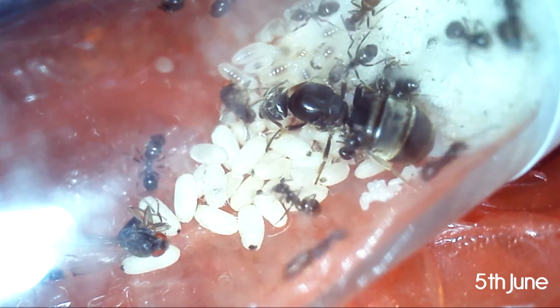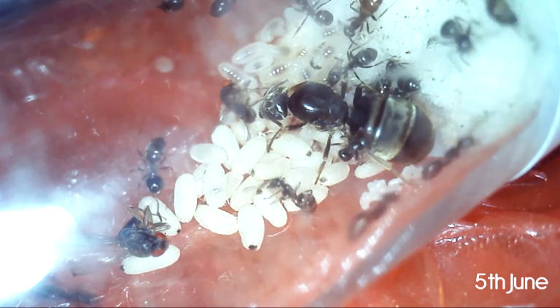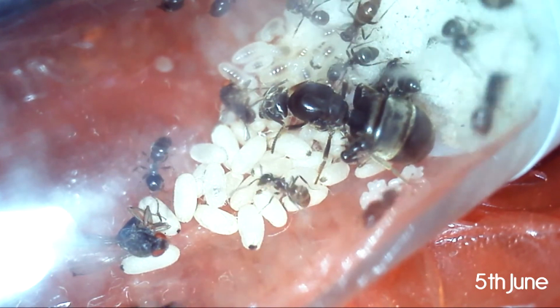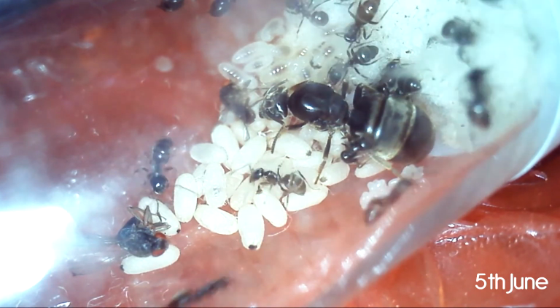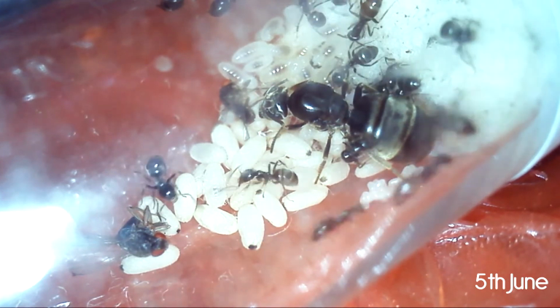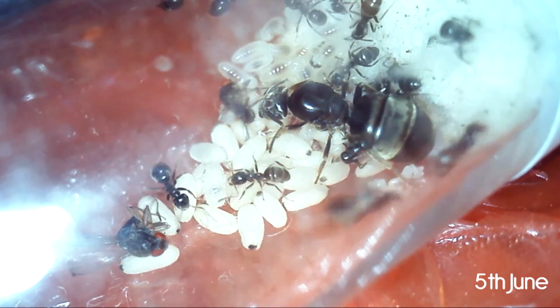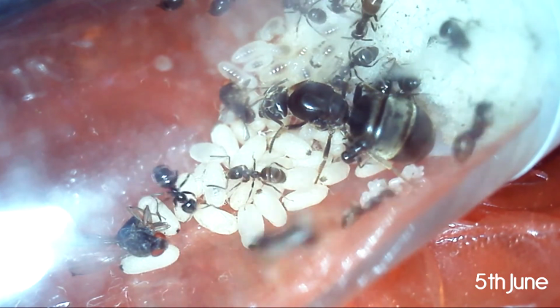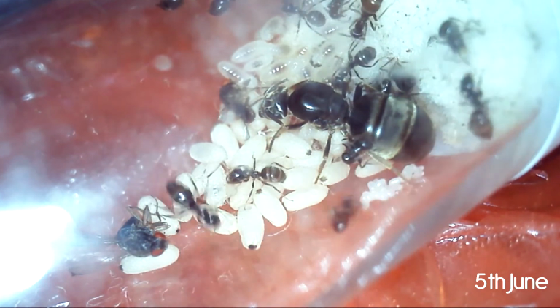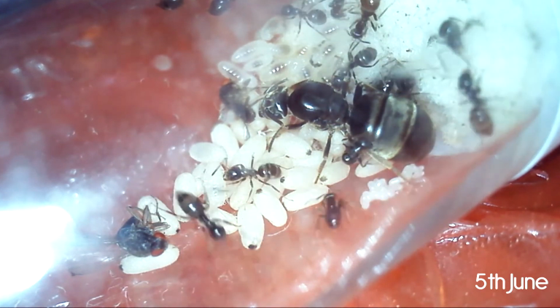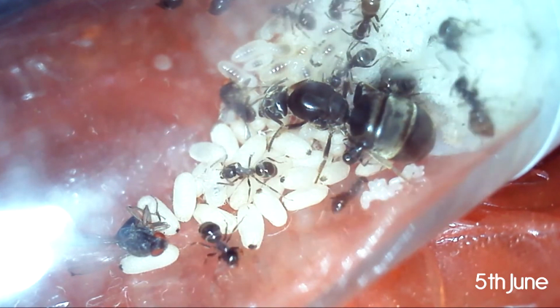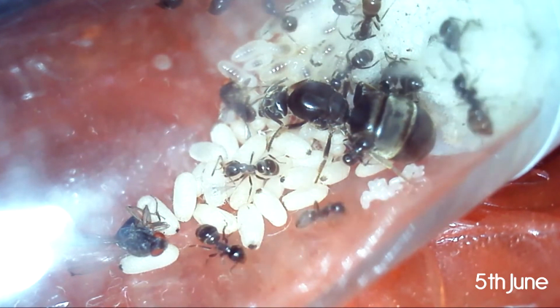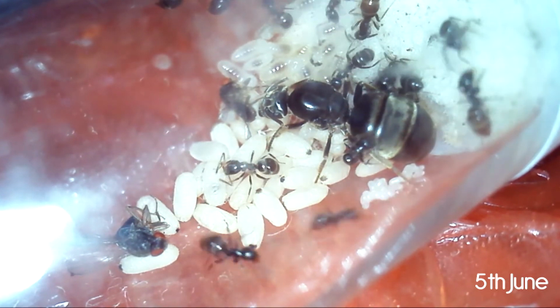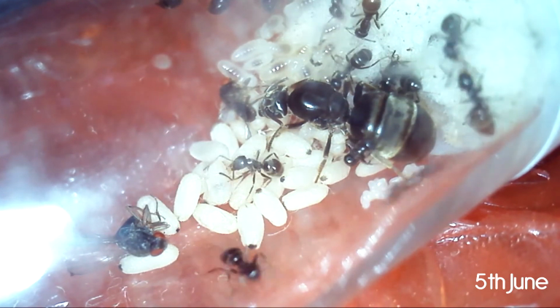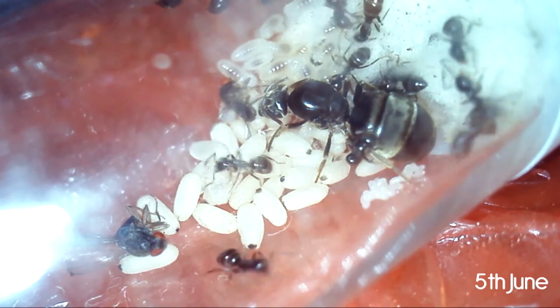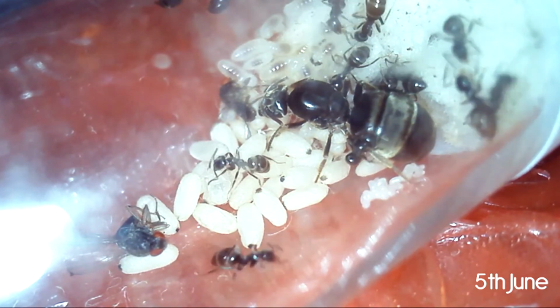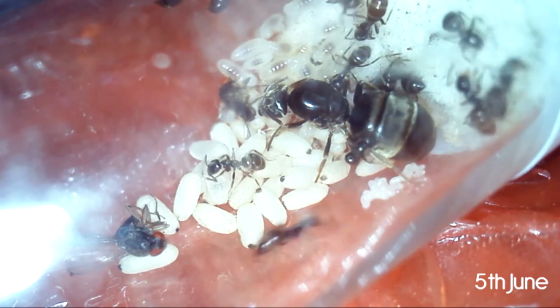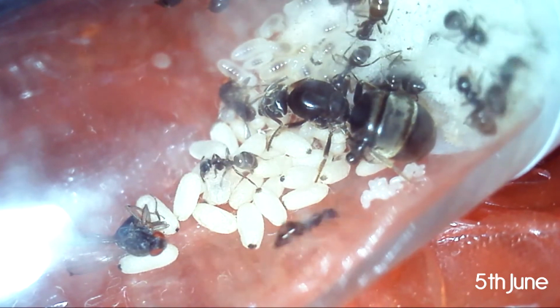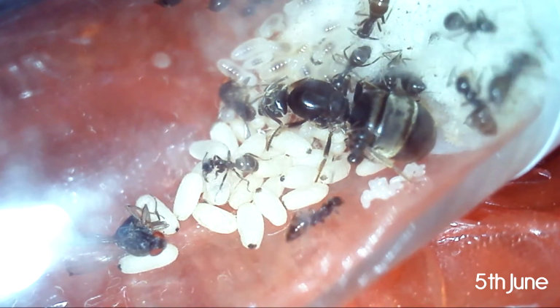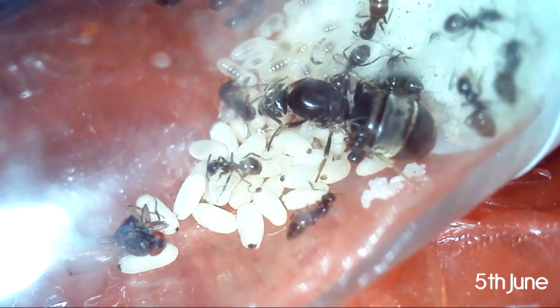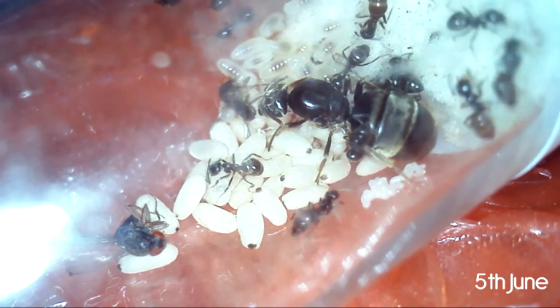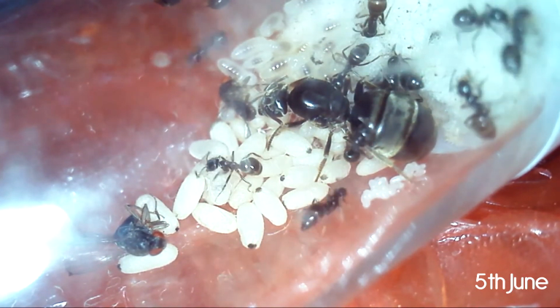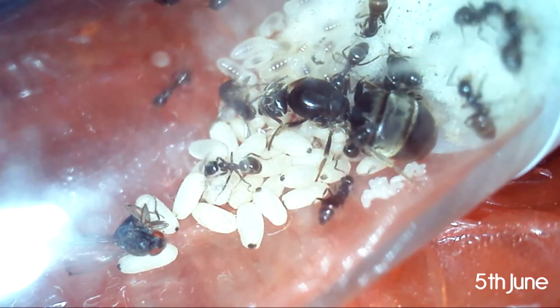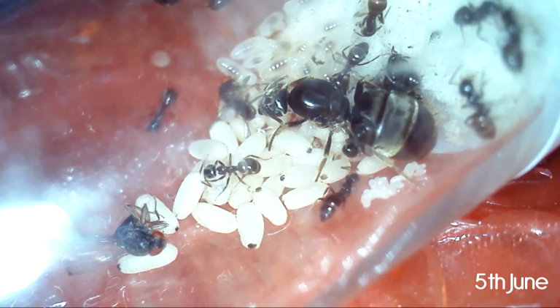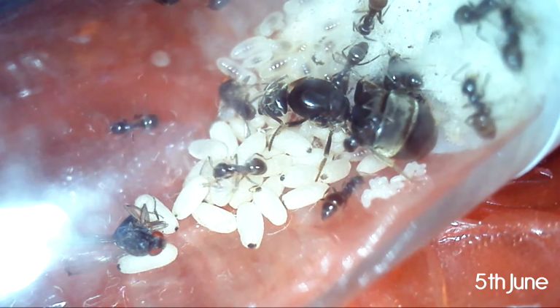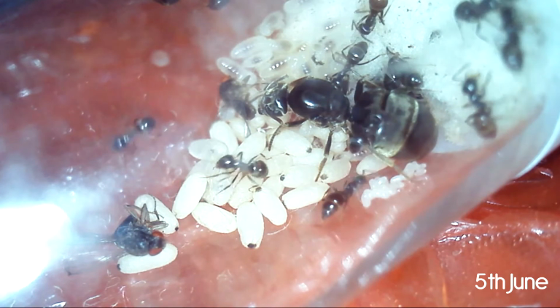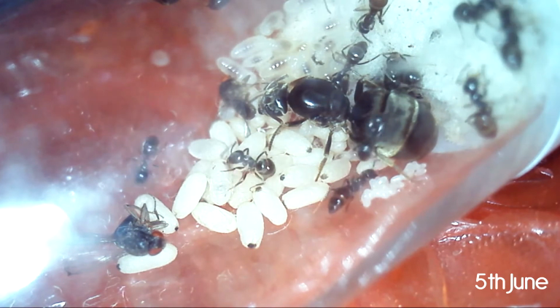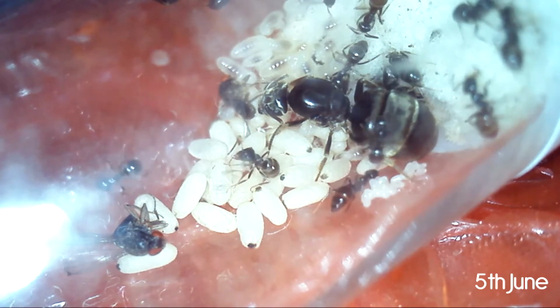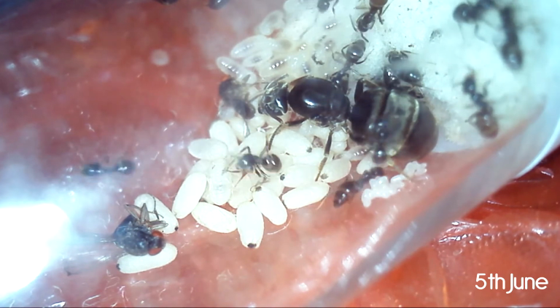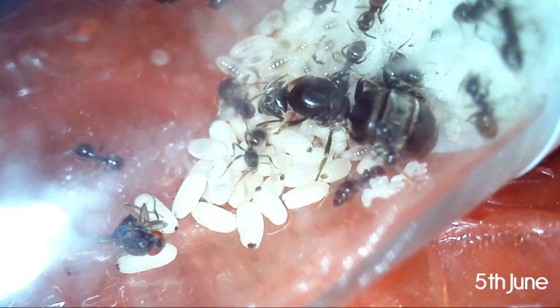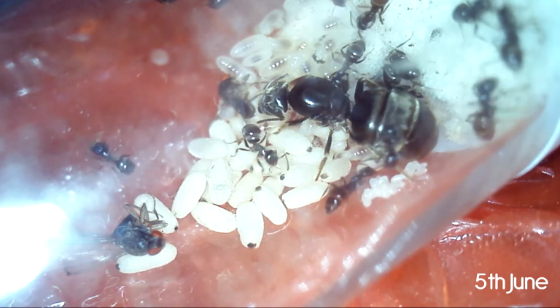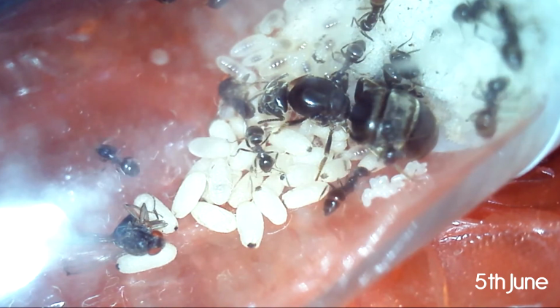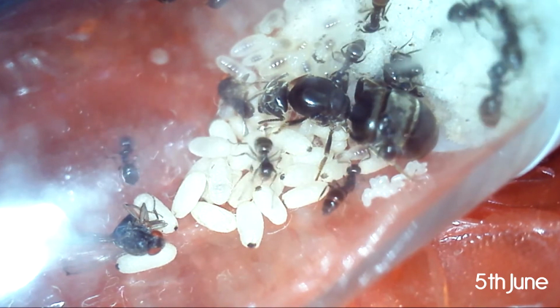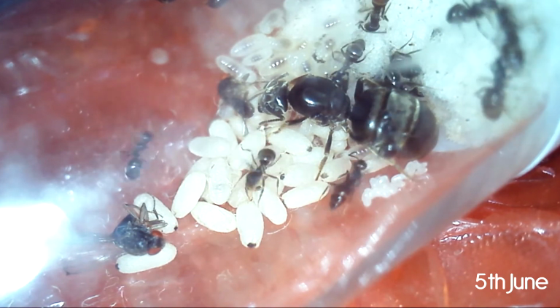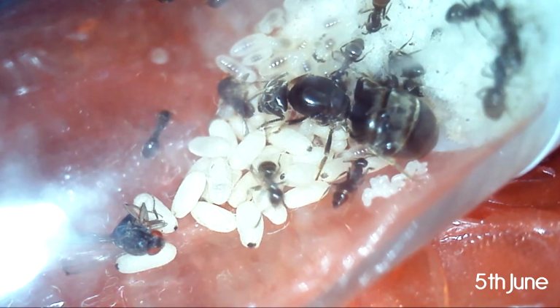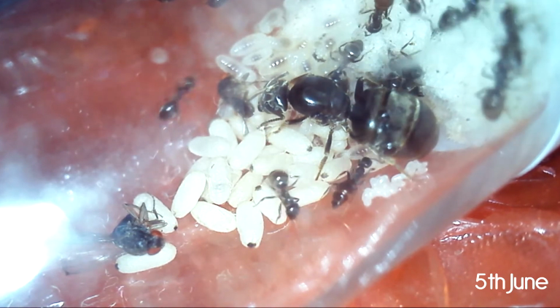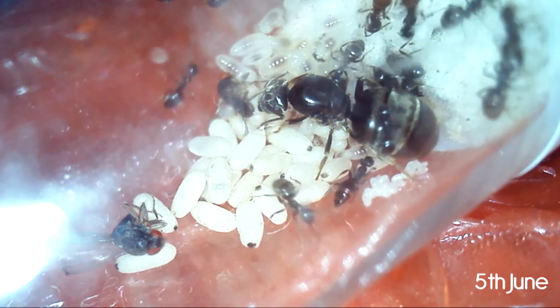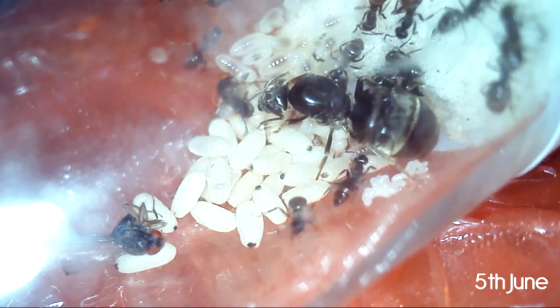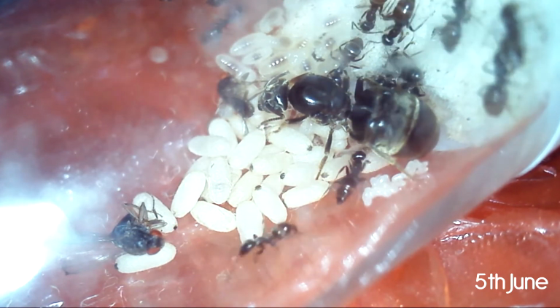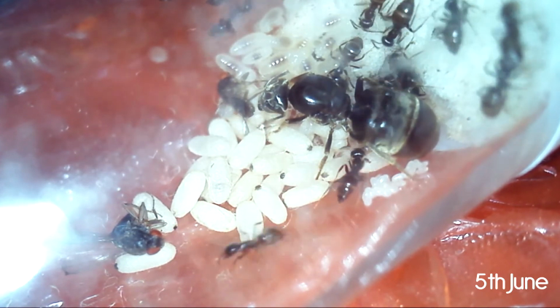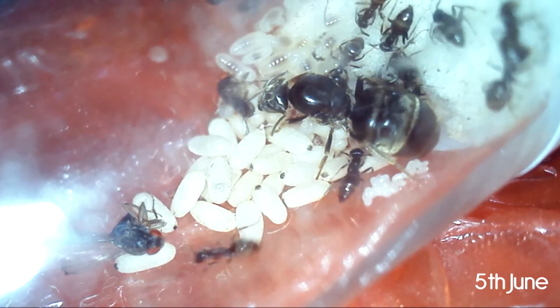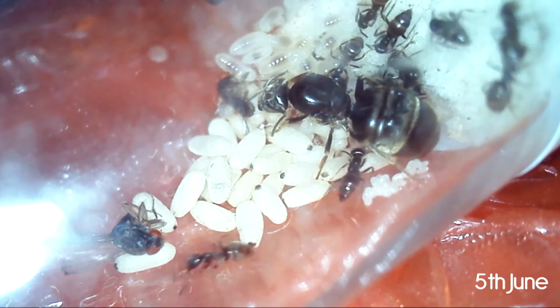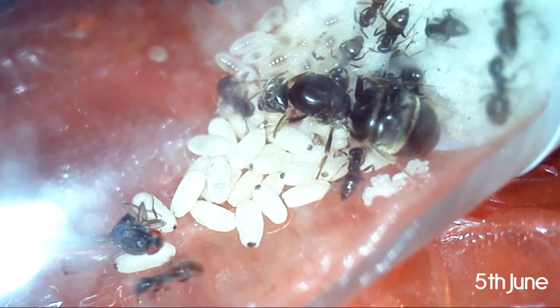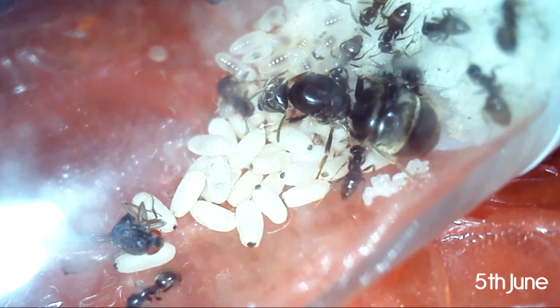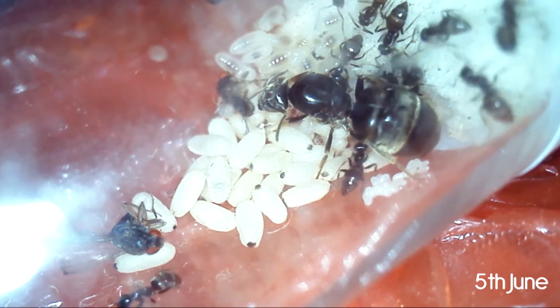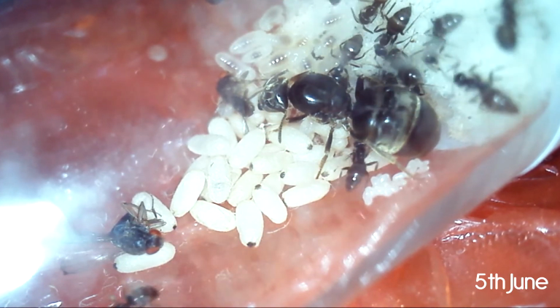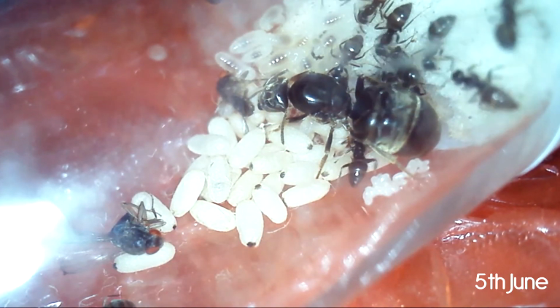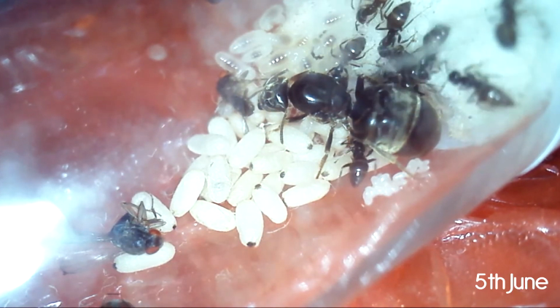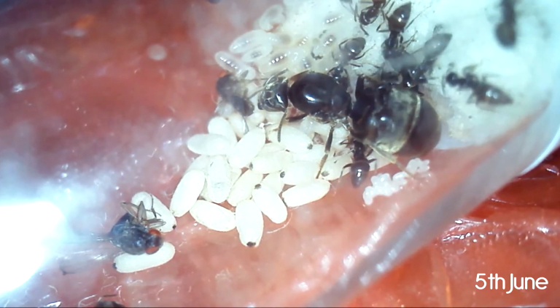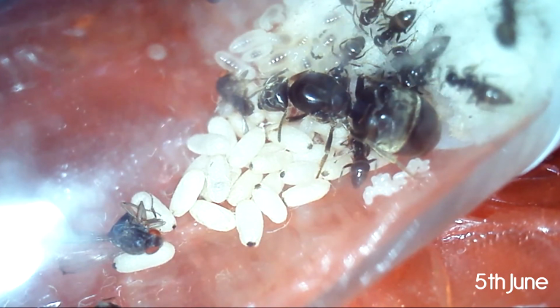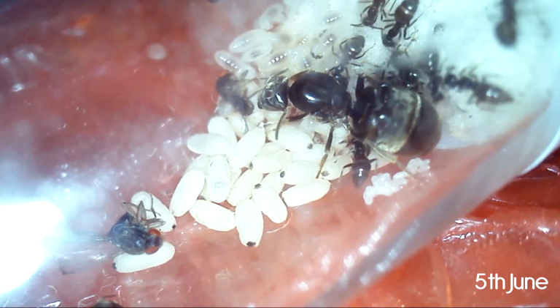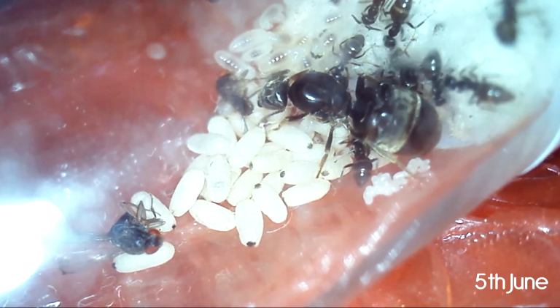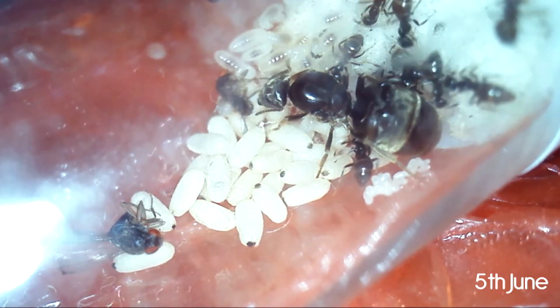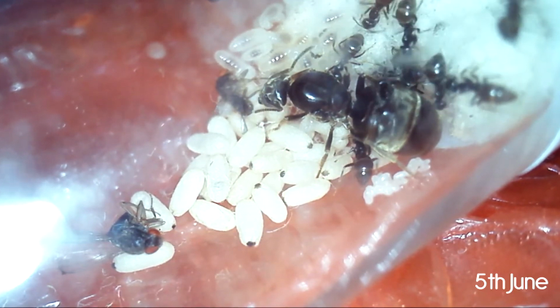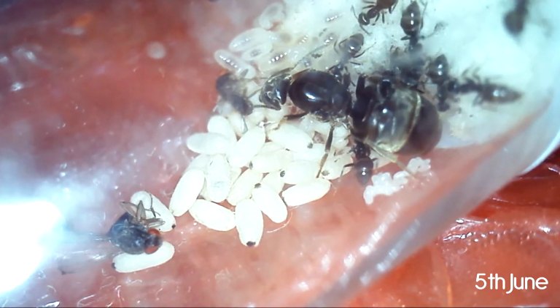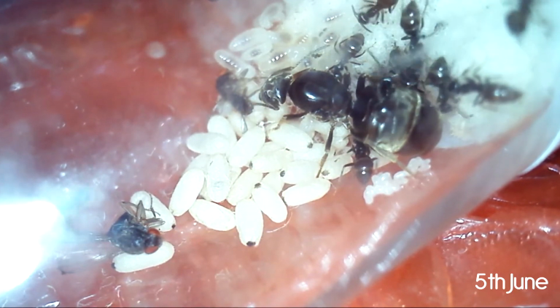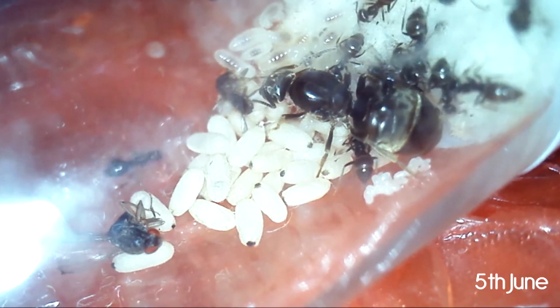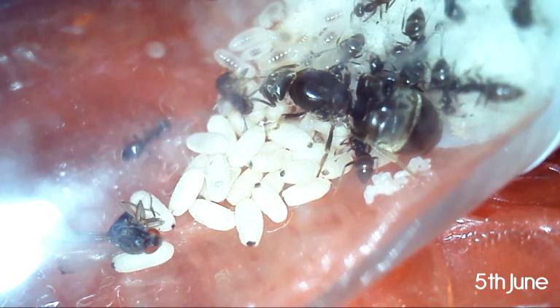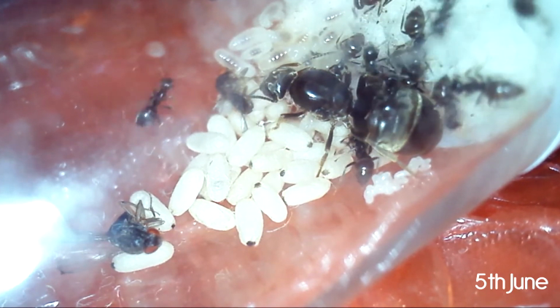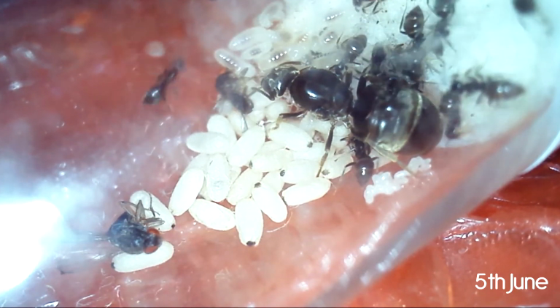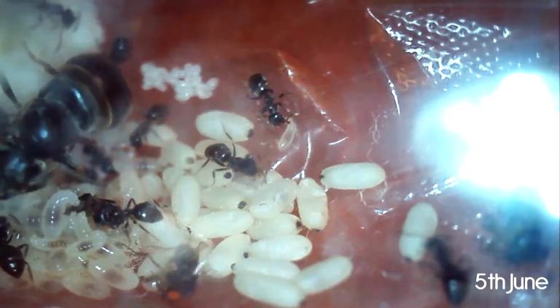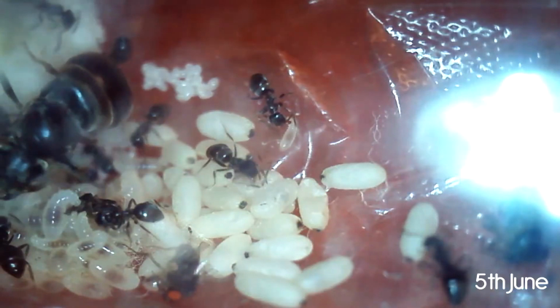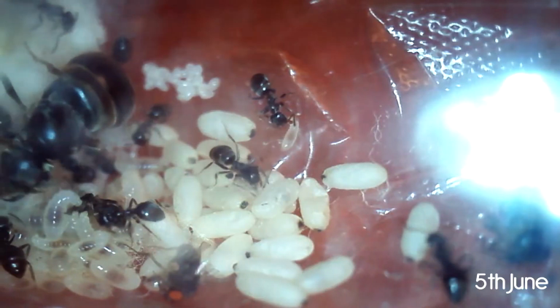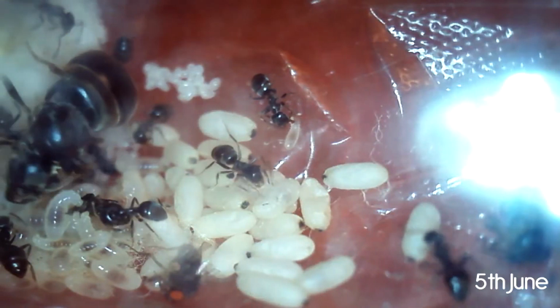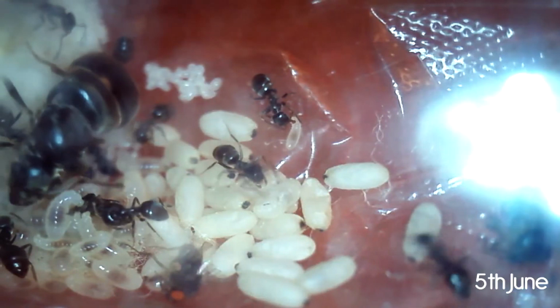The queen also goes on with laying eggs. It's incredible how fast their brood is growing if they have enough food.